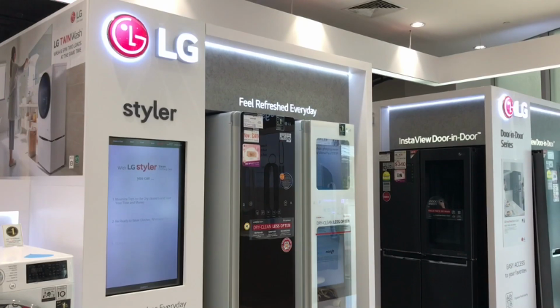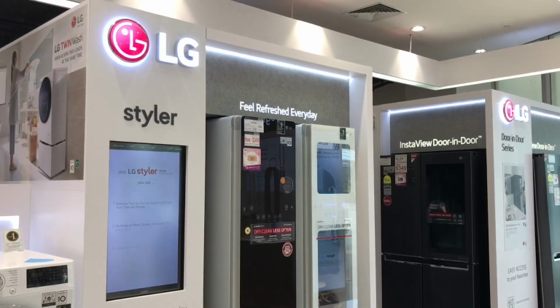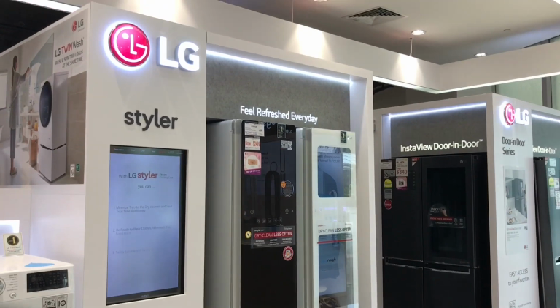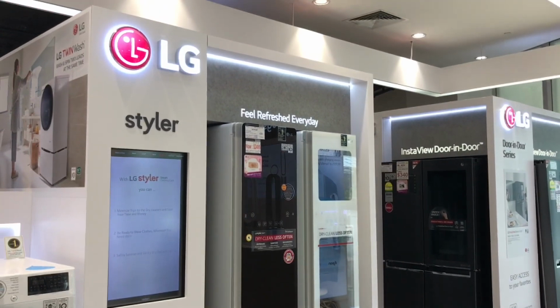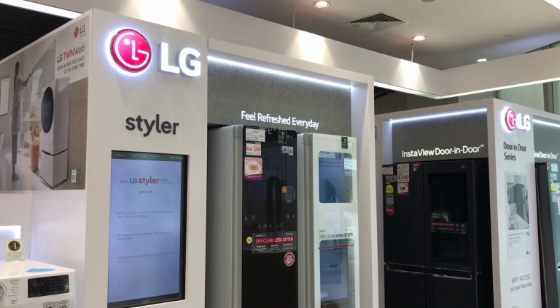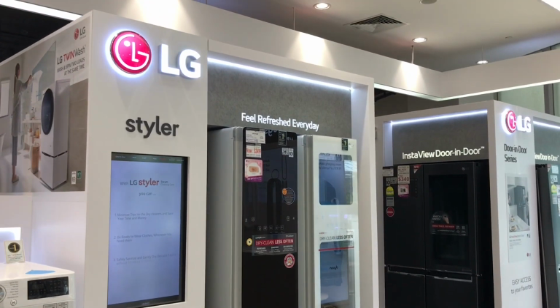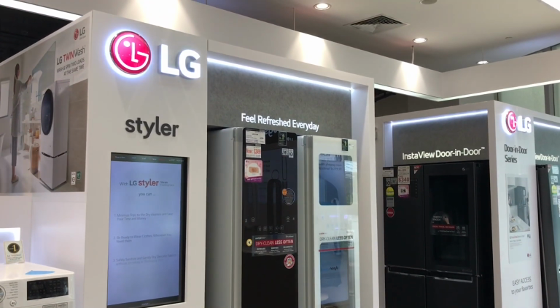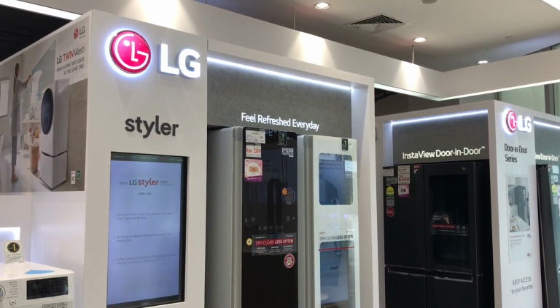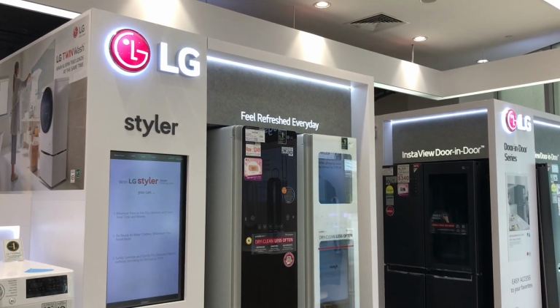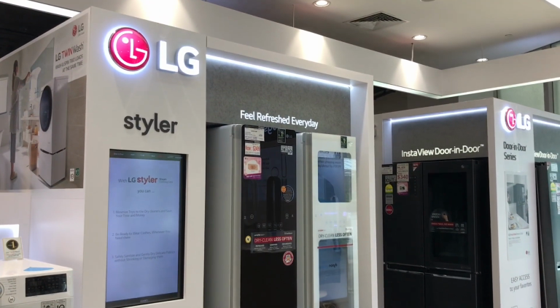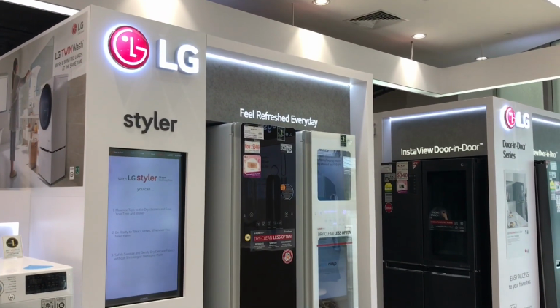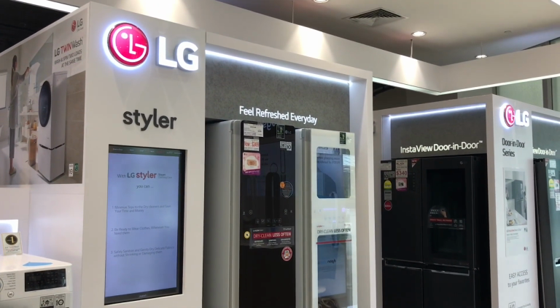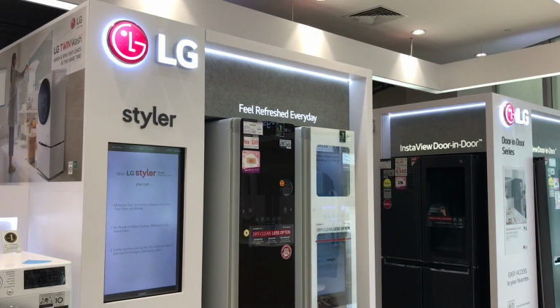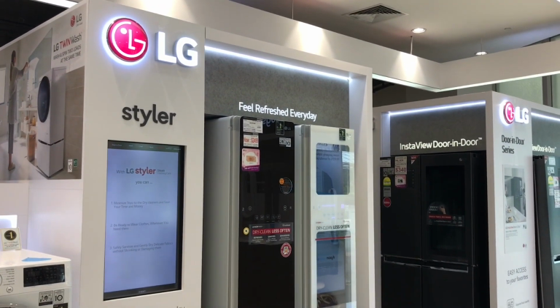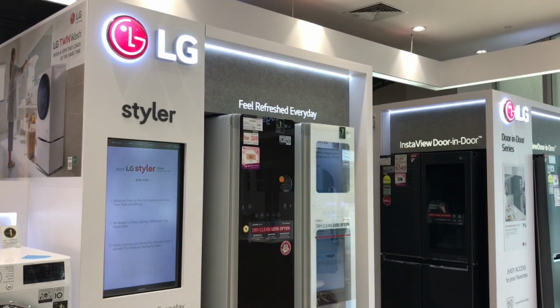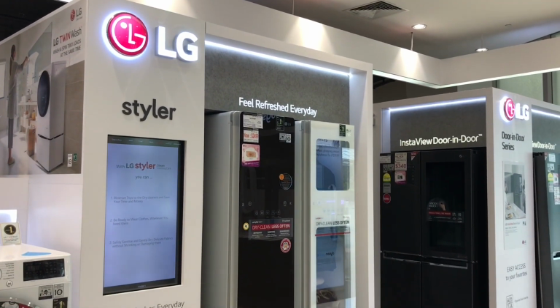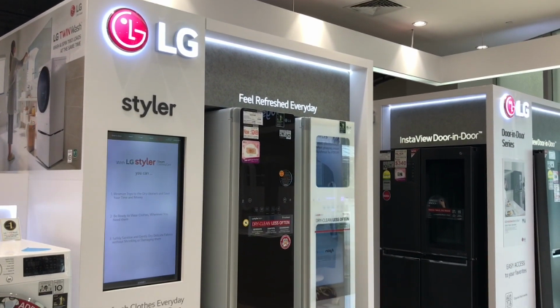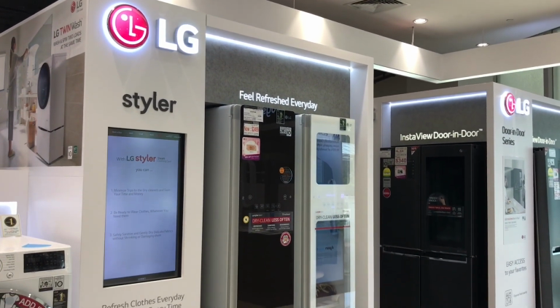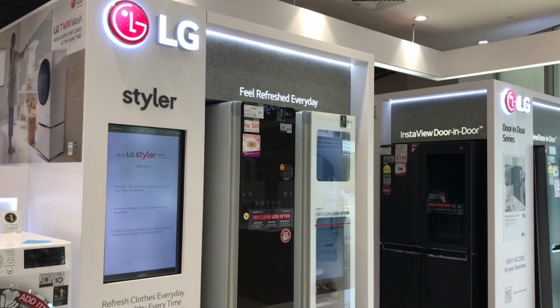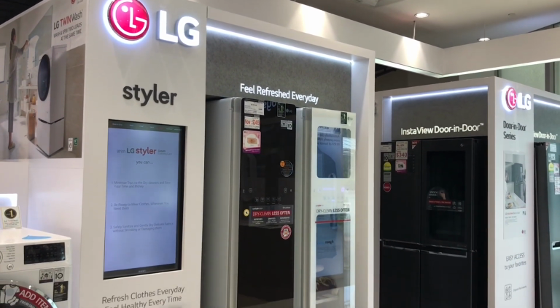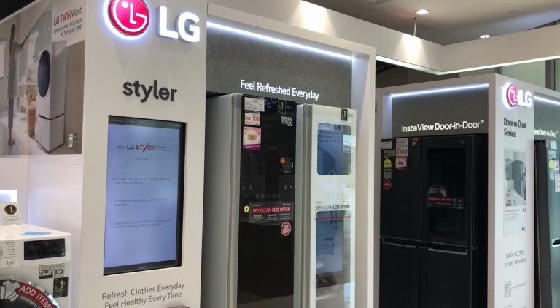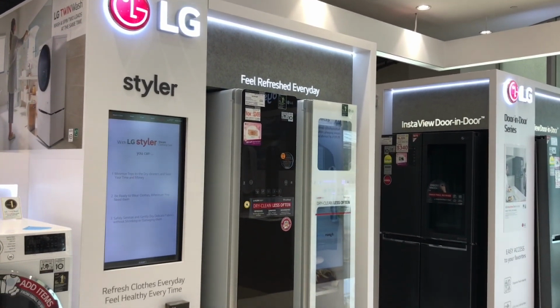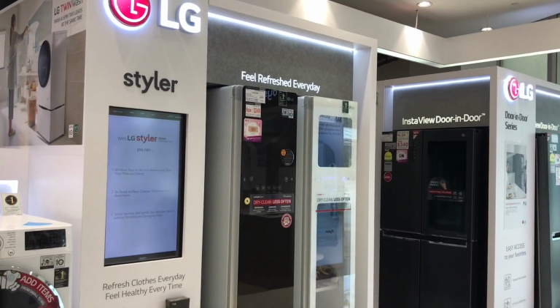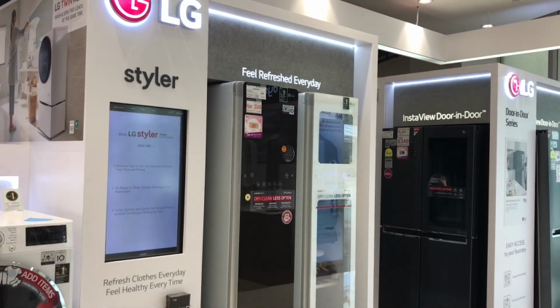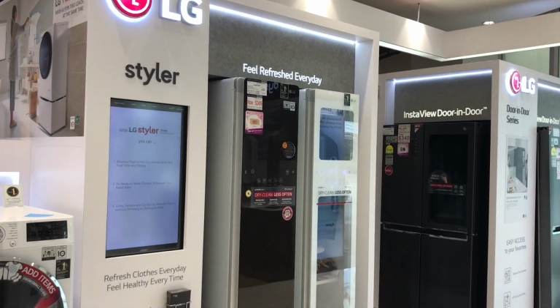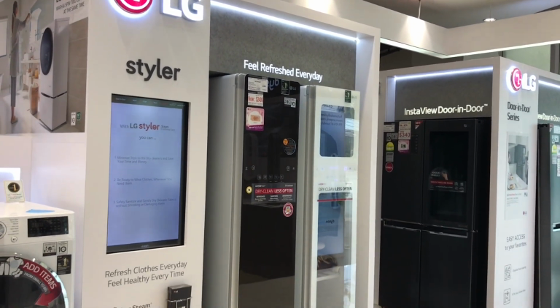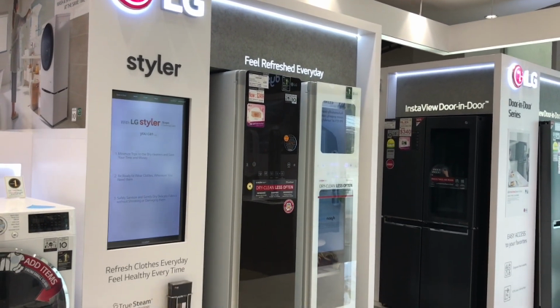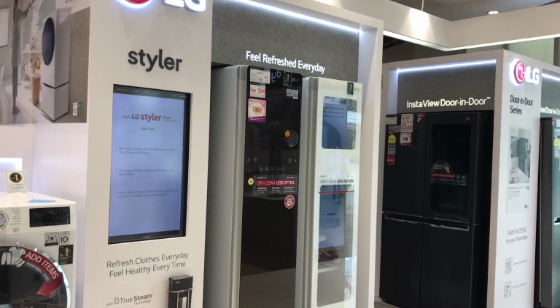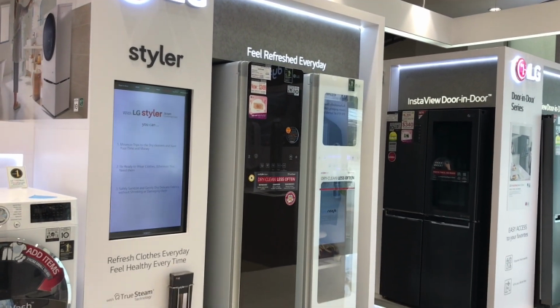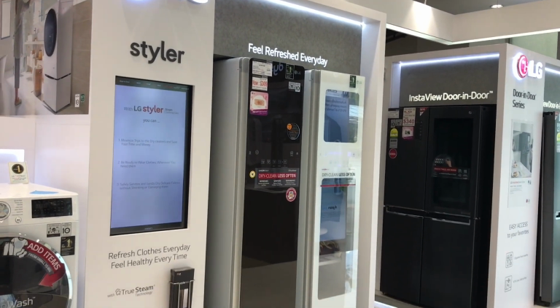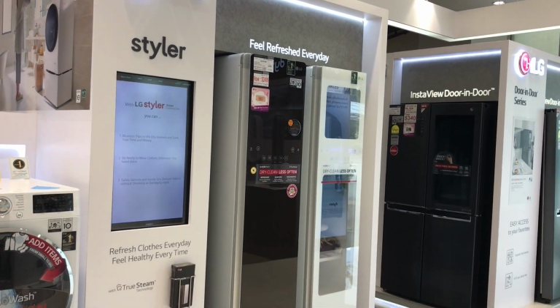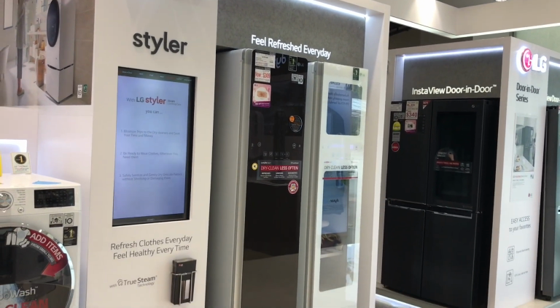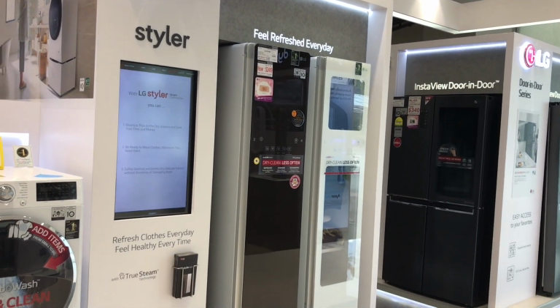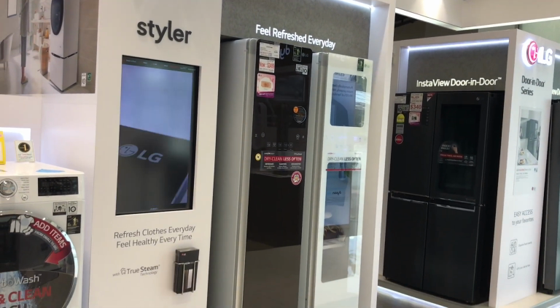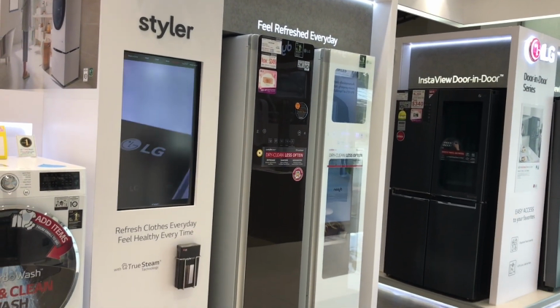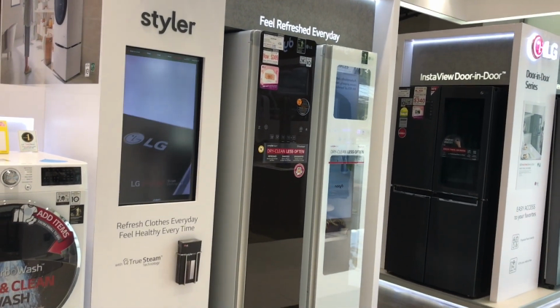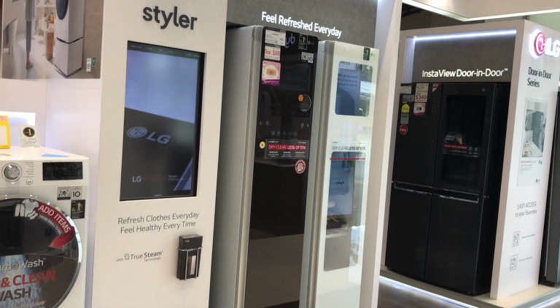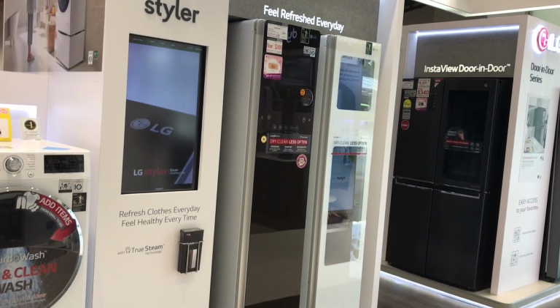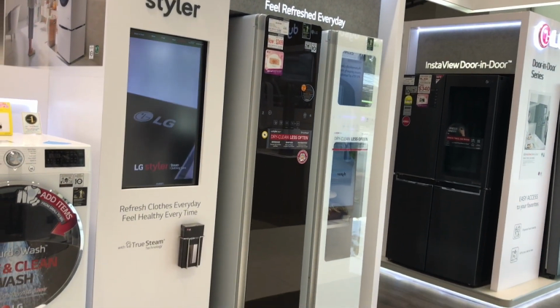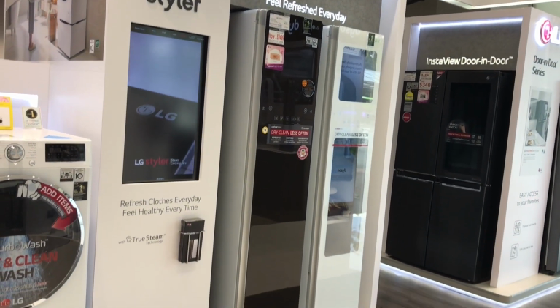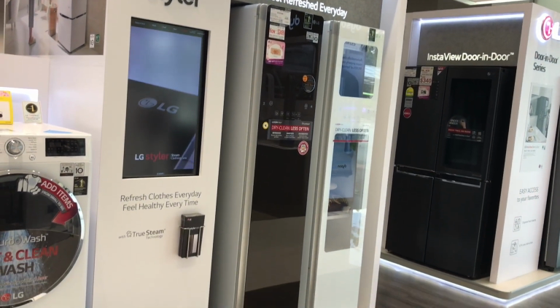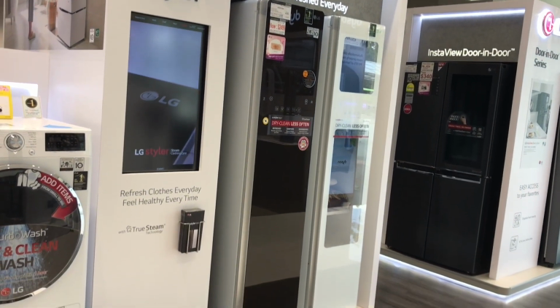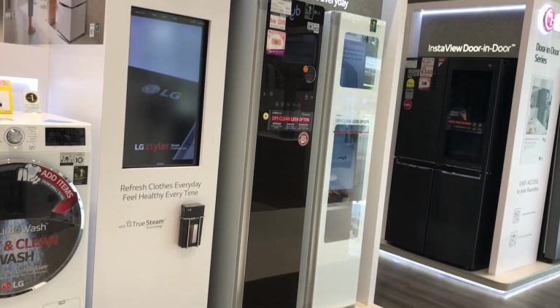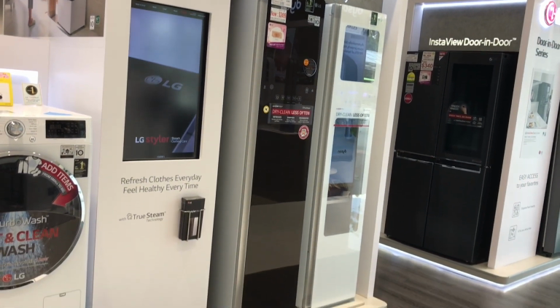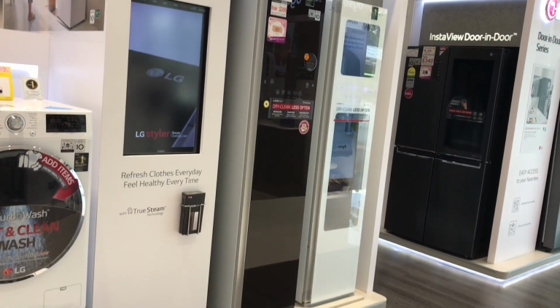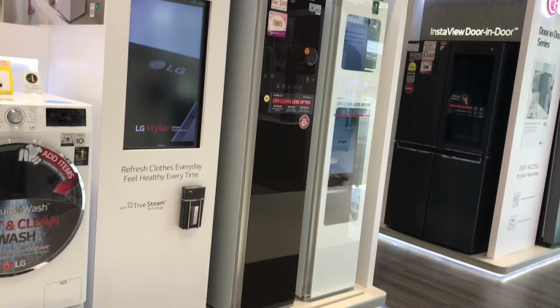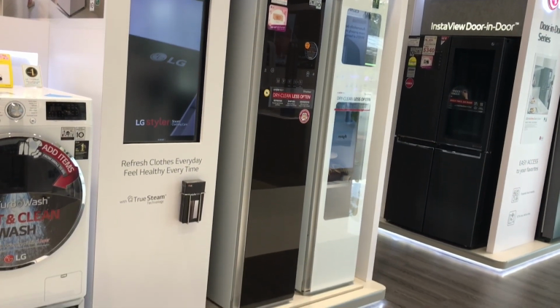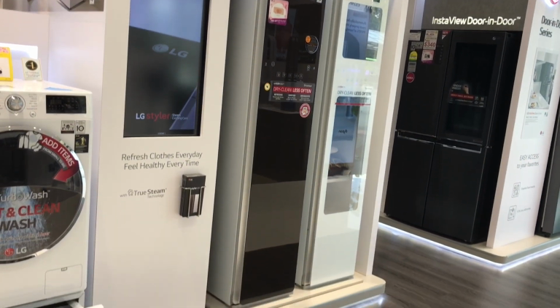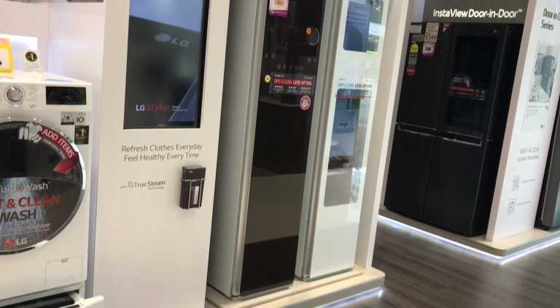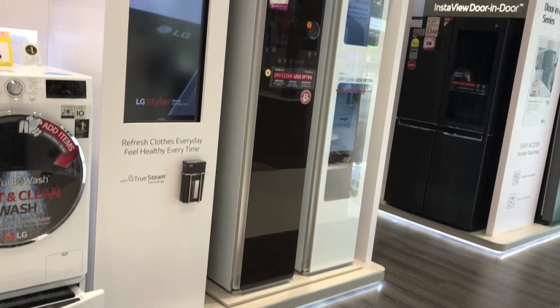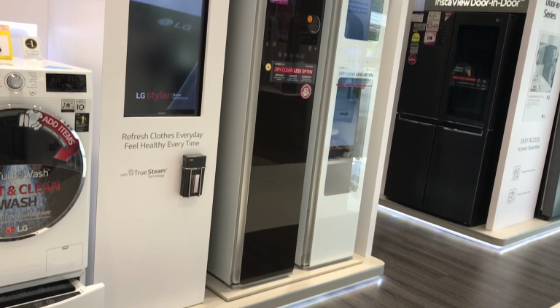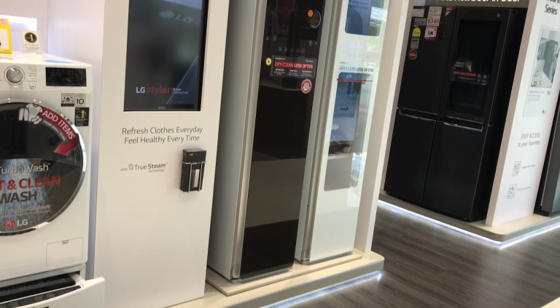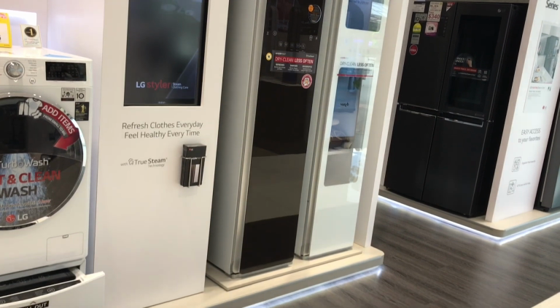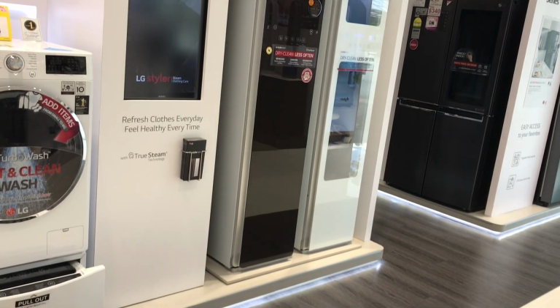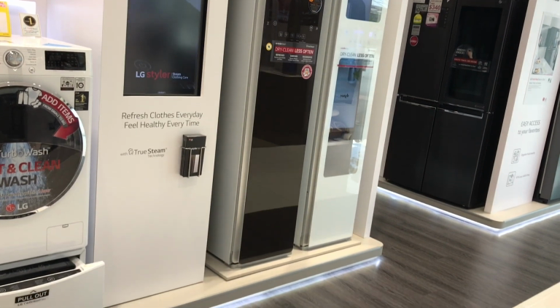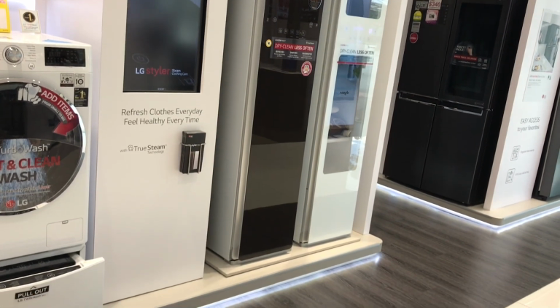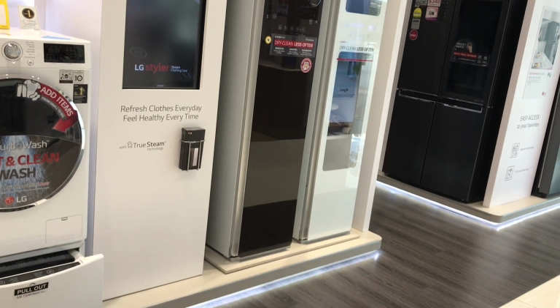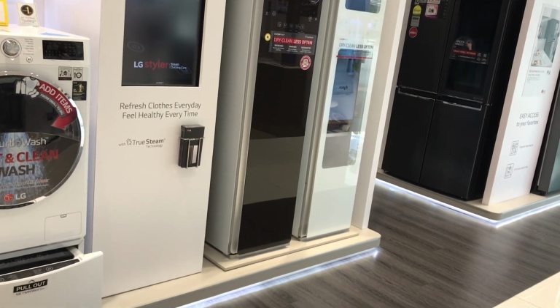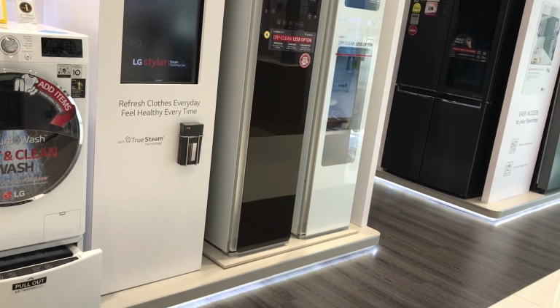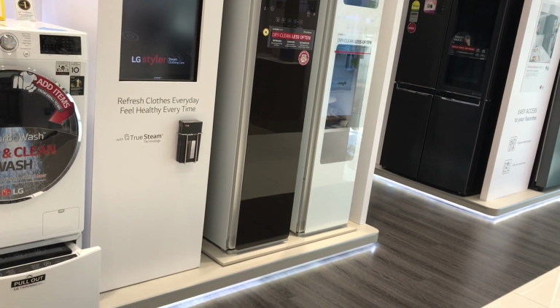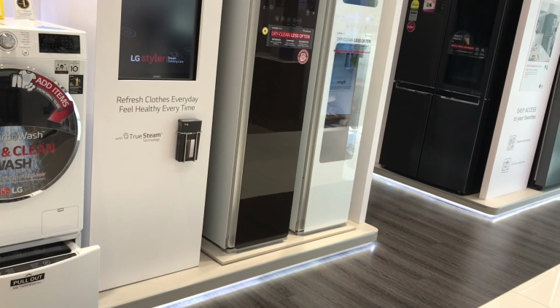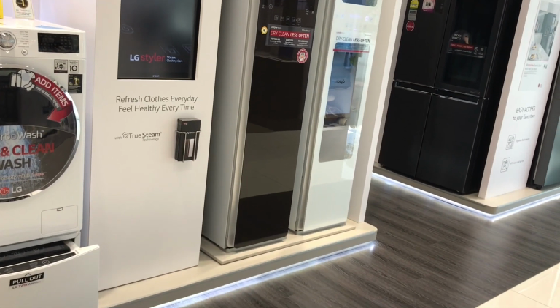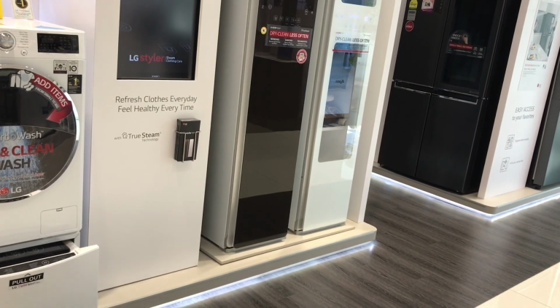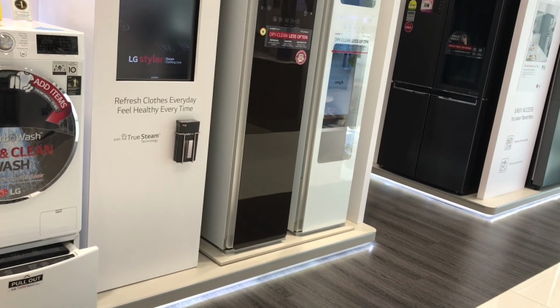Let's take a look at this LG Styler. It's a steamer for your clothes.